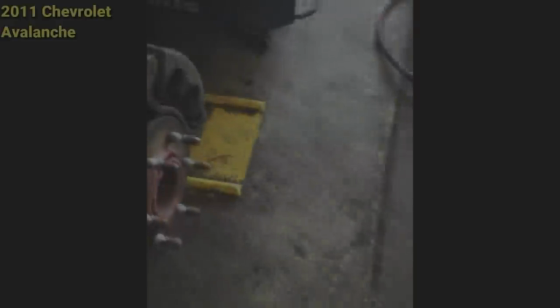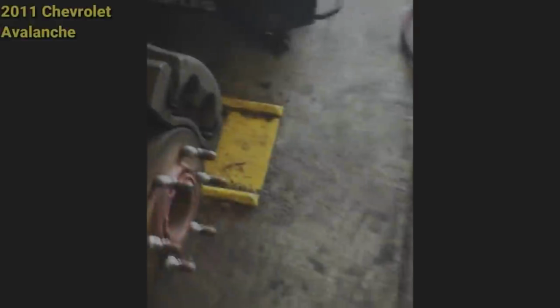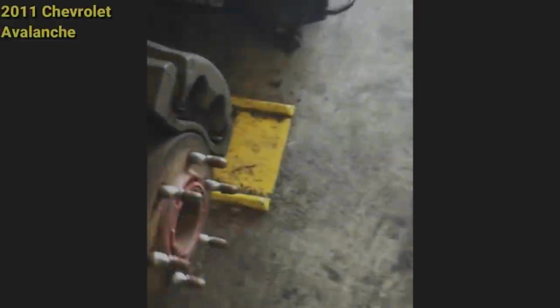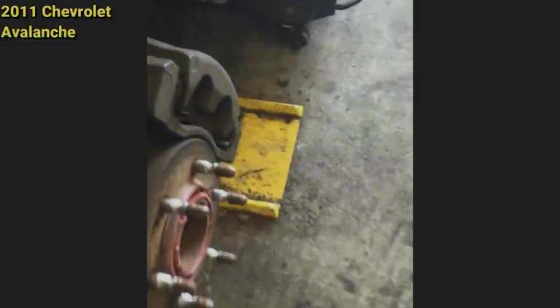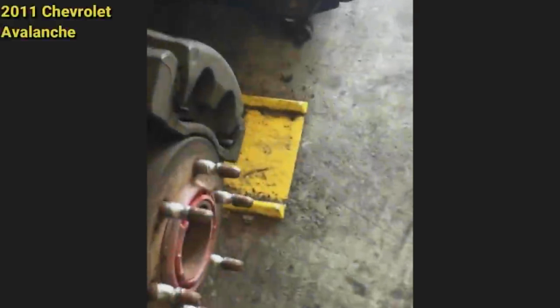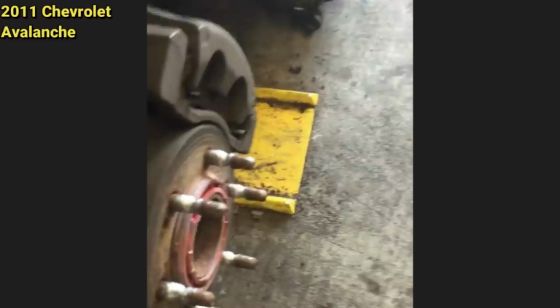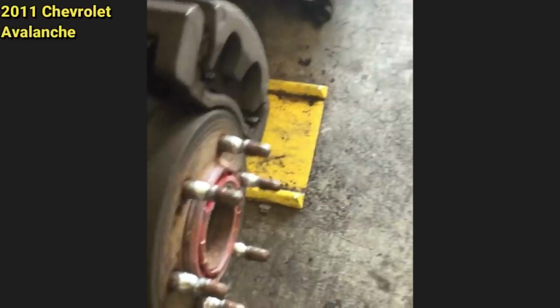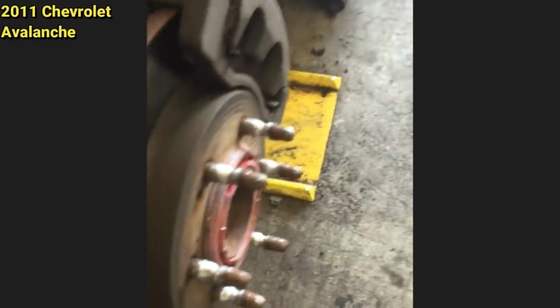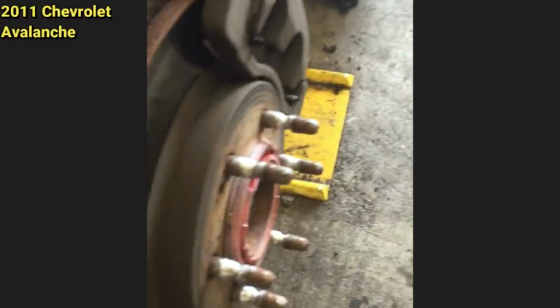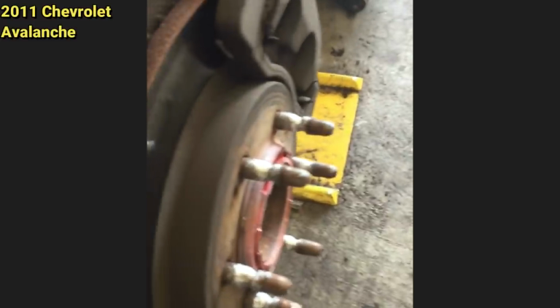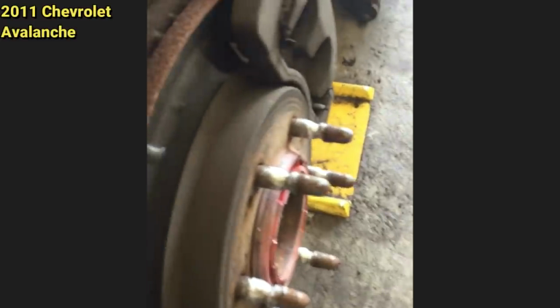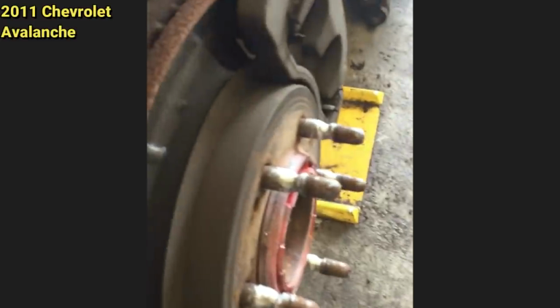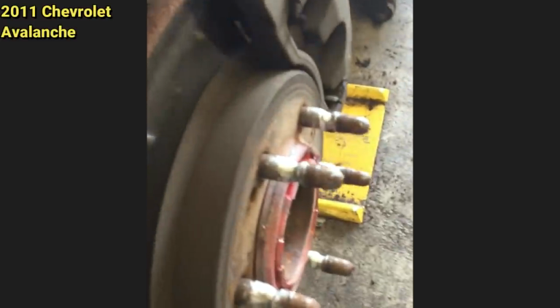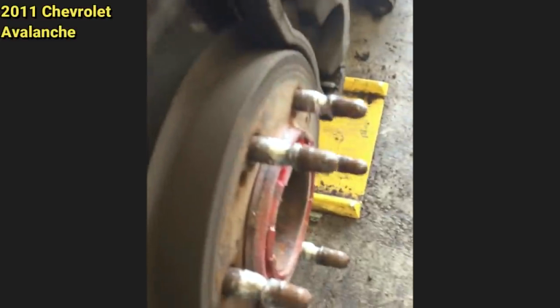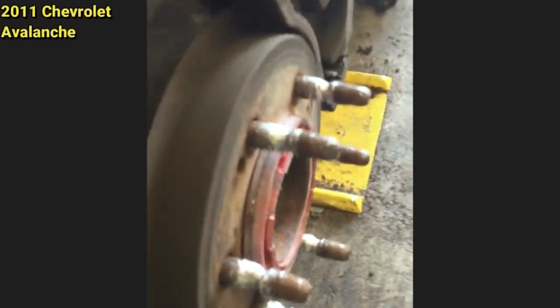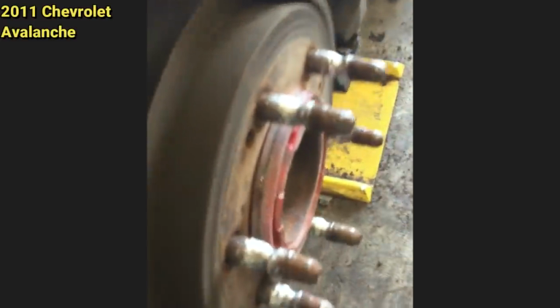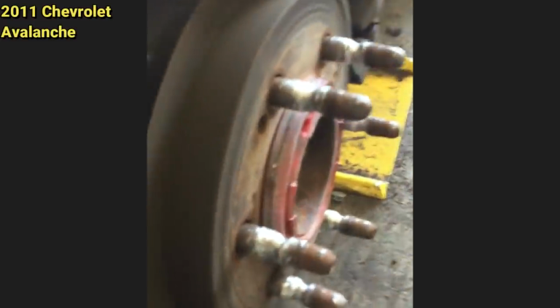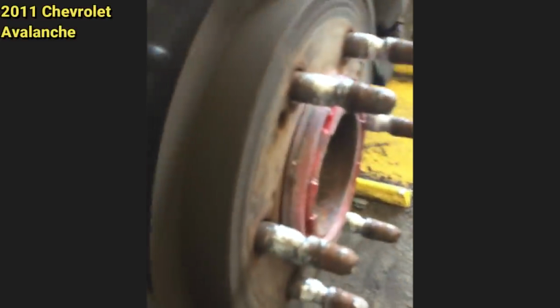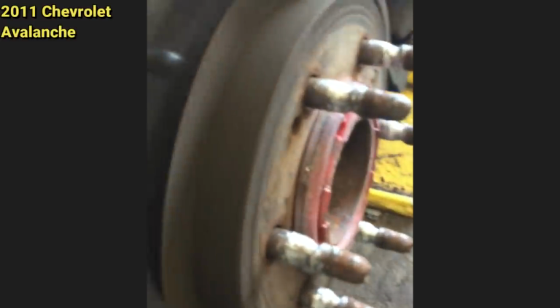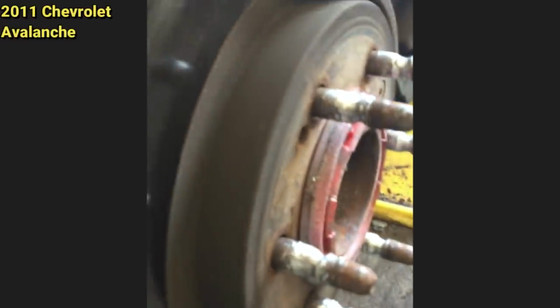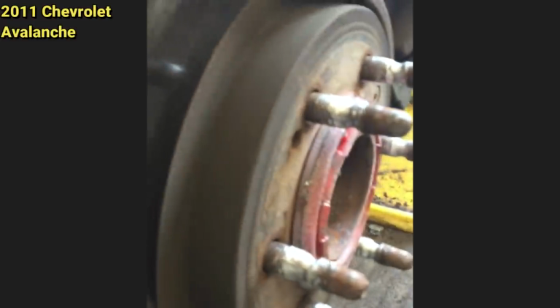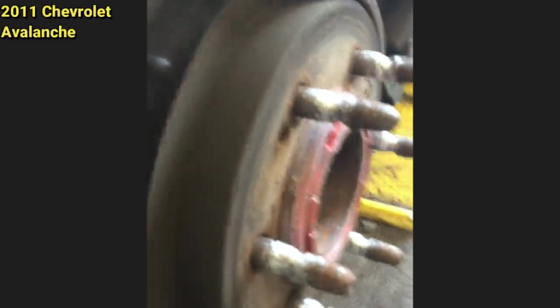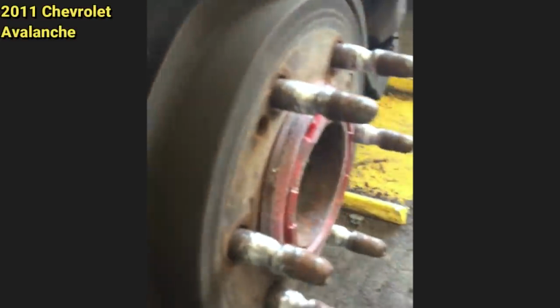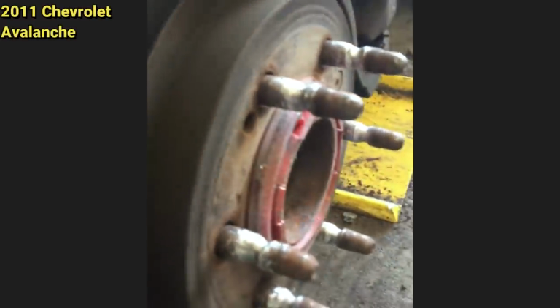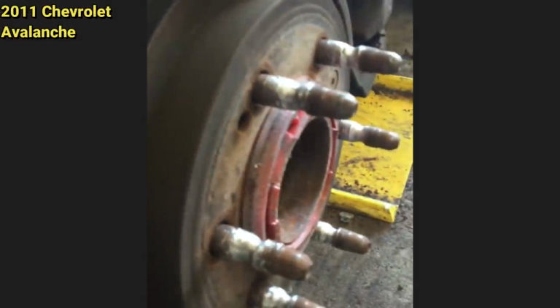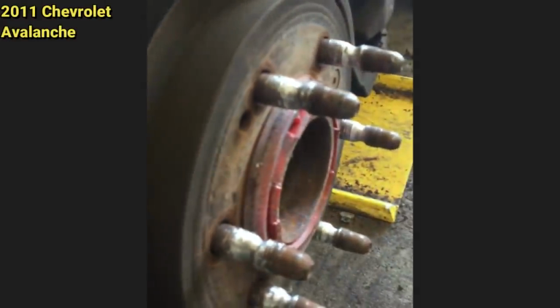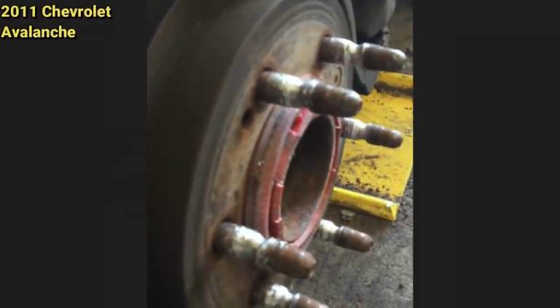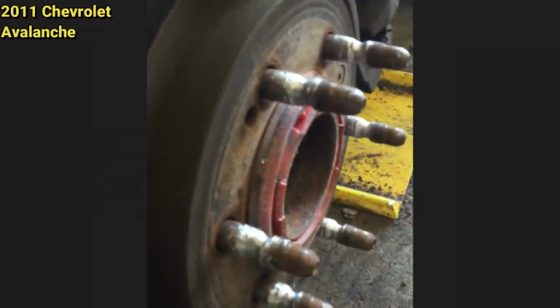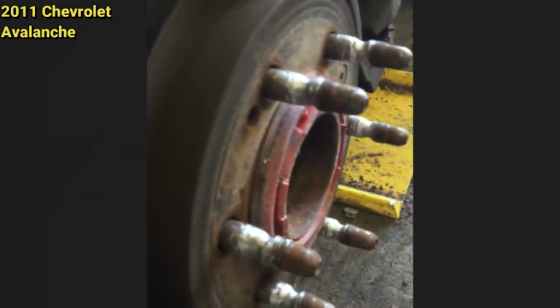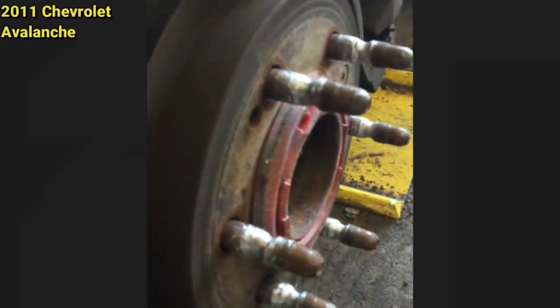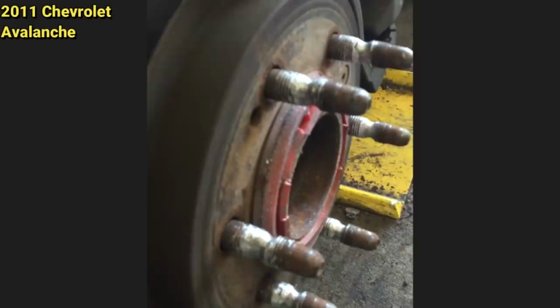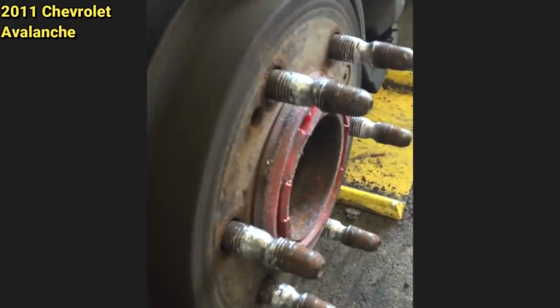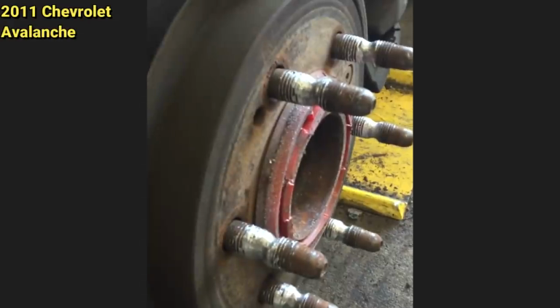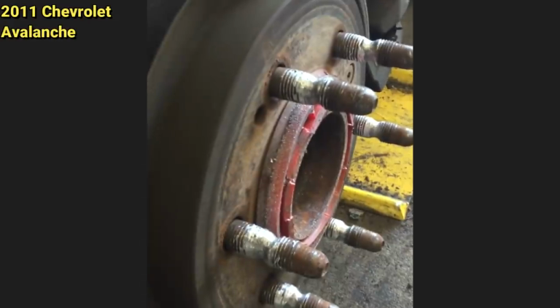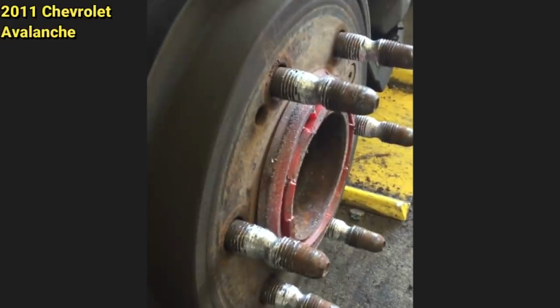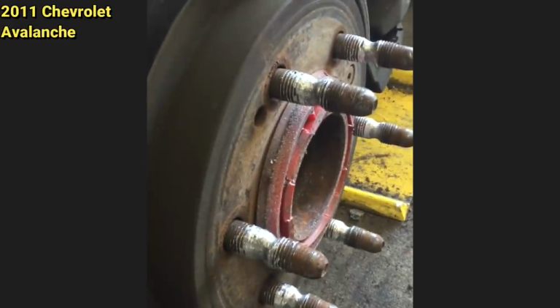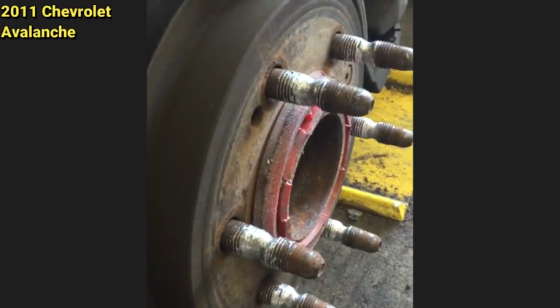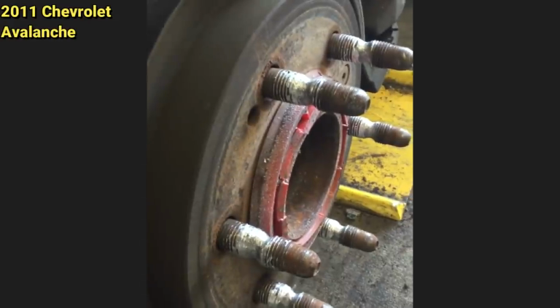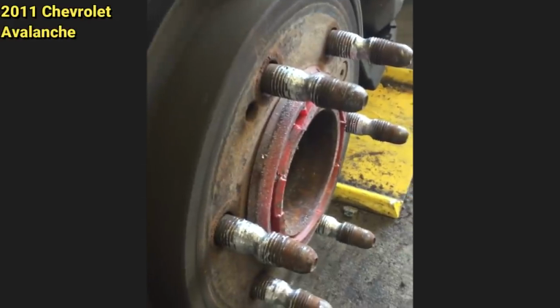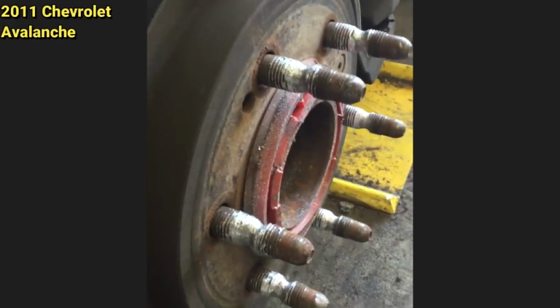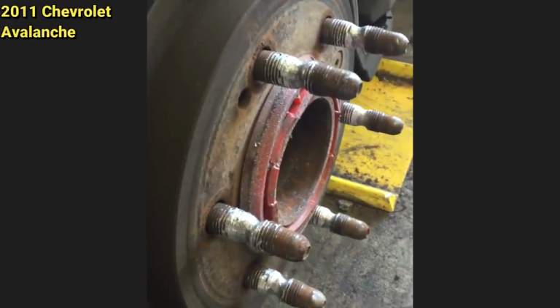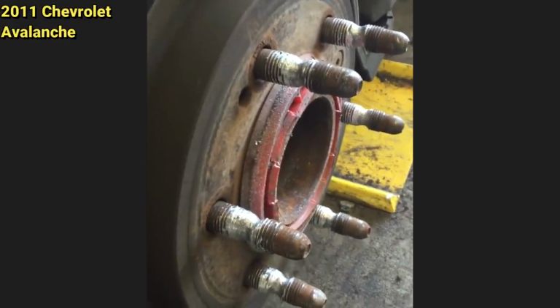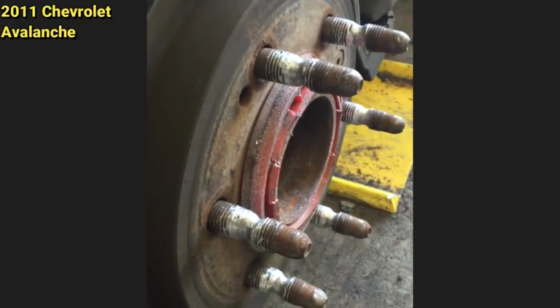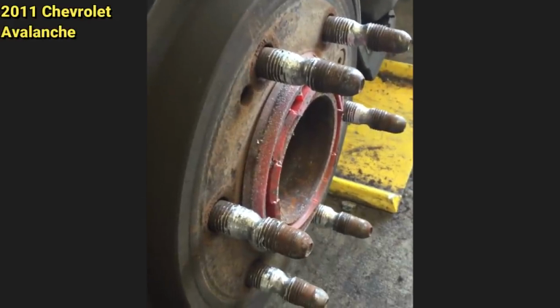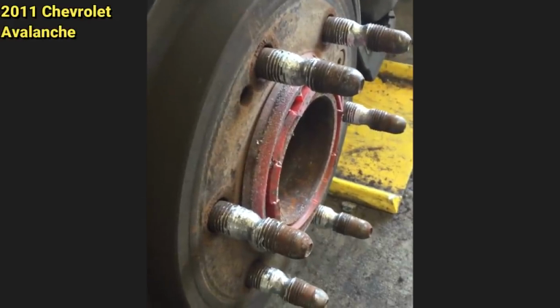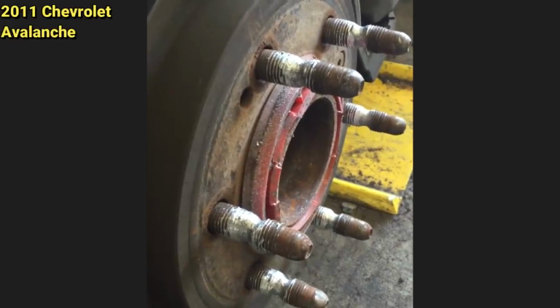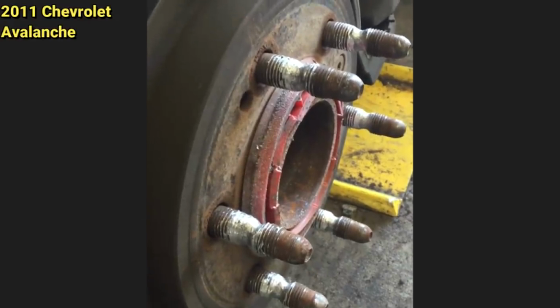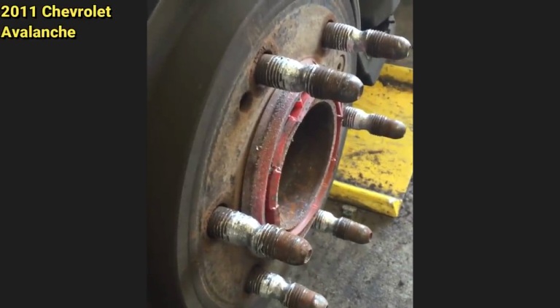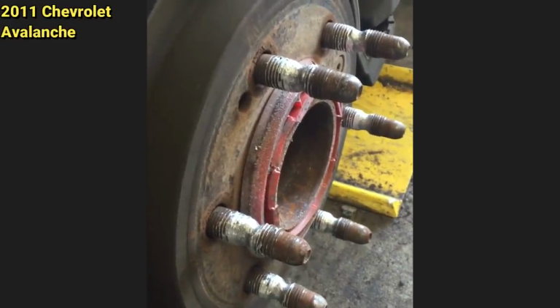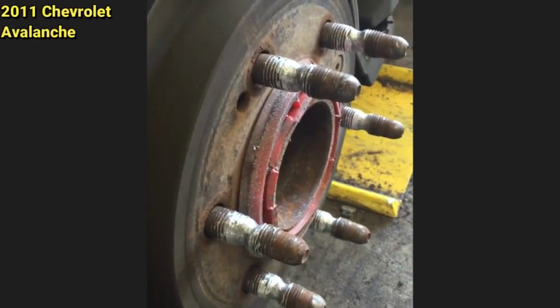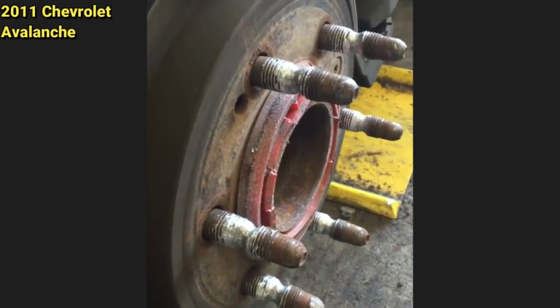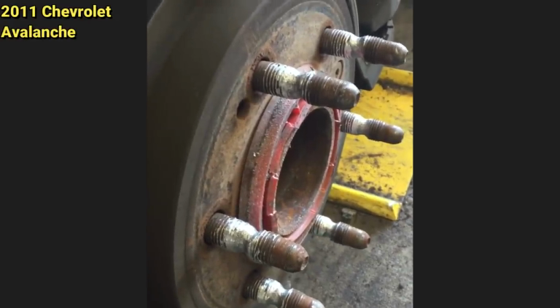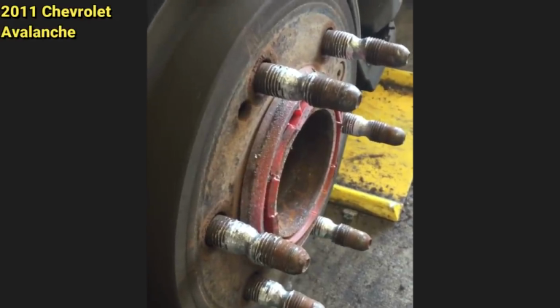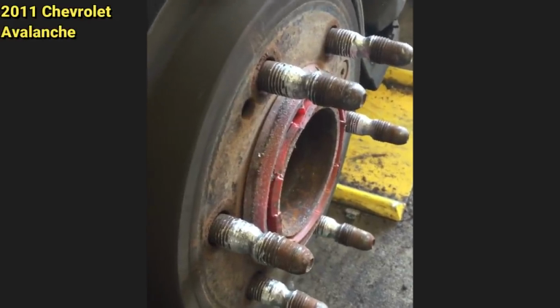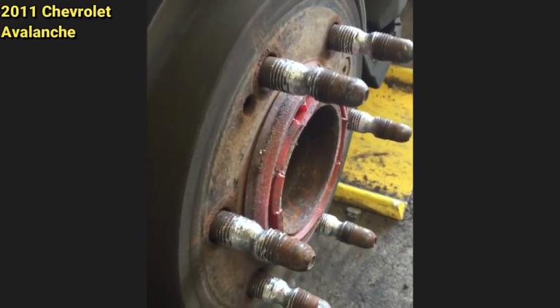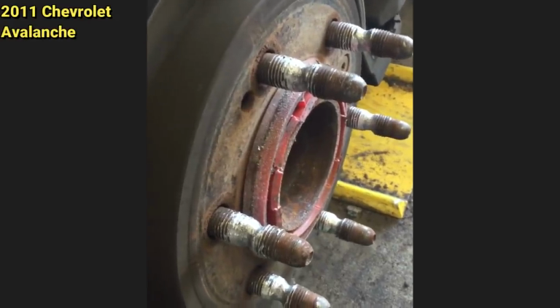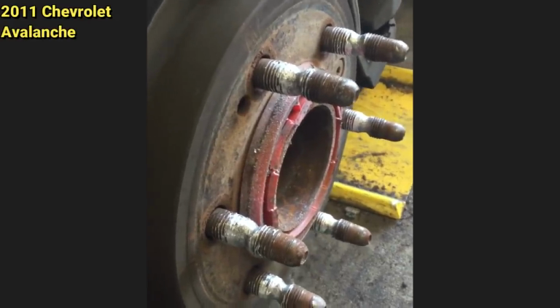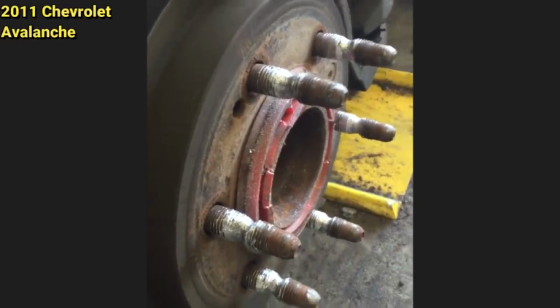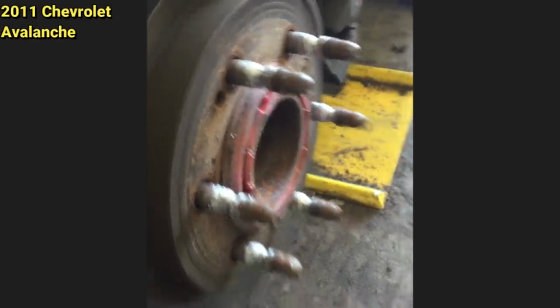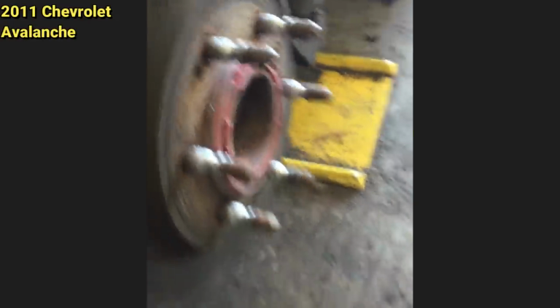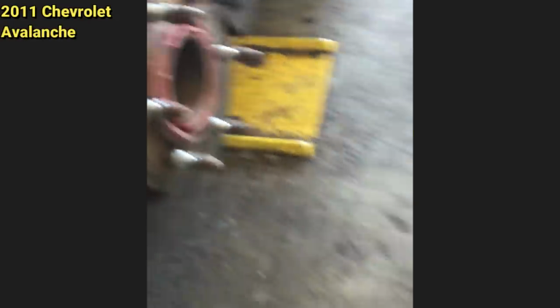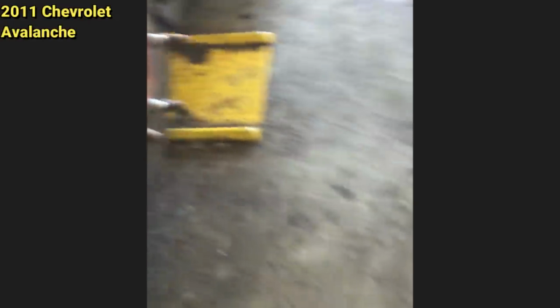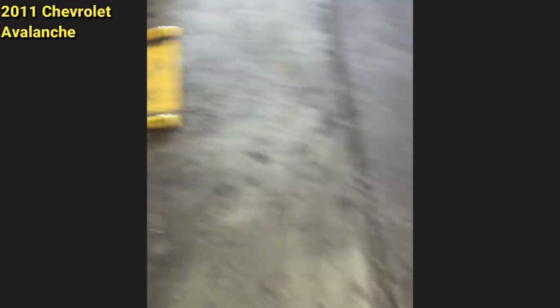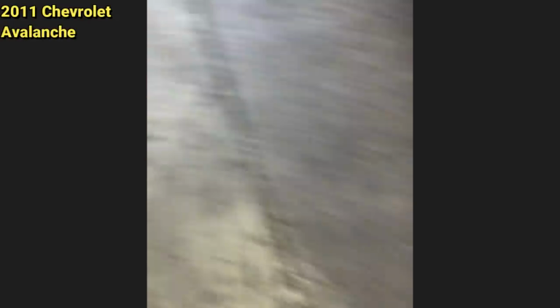This vehicle came in to get a new tire installed and the technician noticed this — it also just had three lug nuts when it came in, and they were all finger tight.